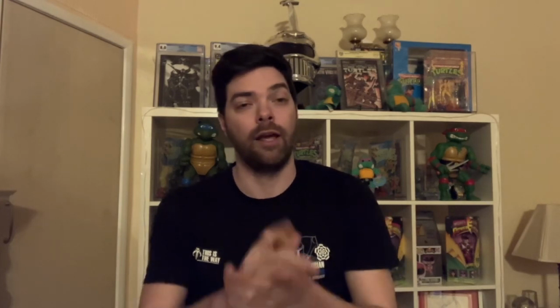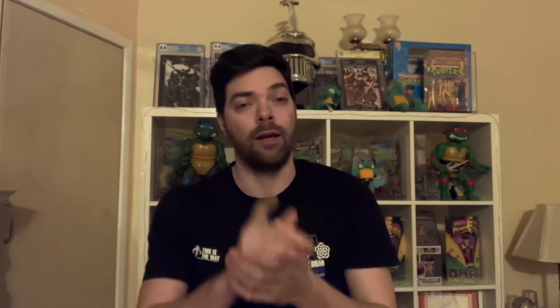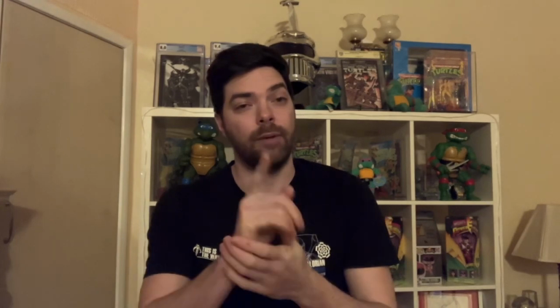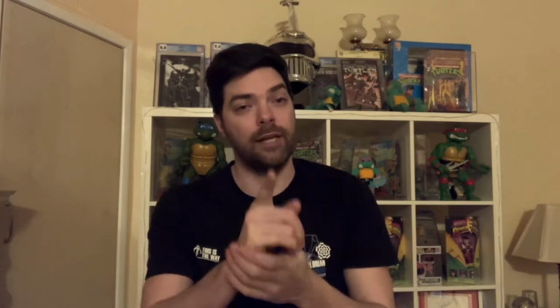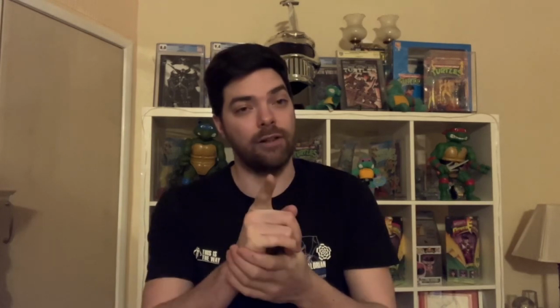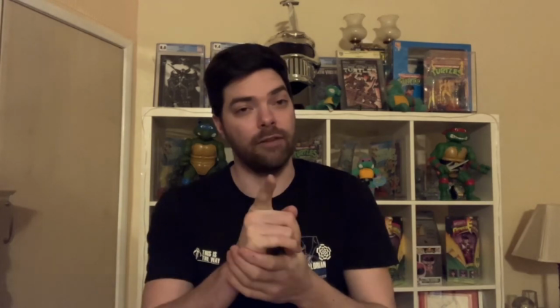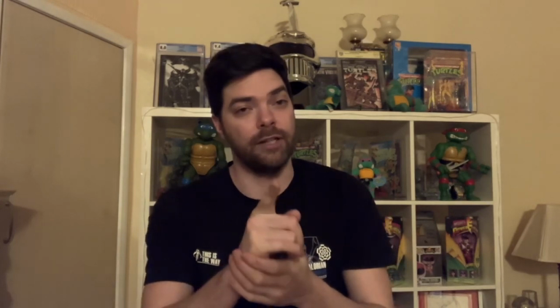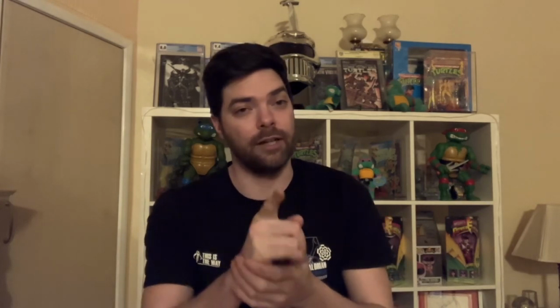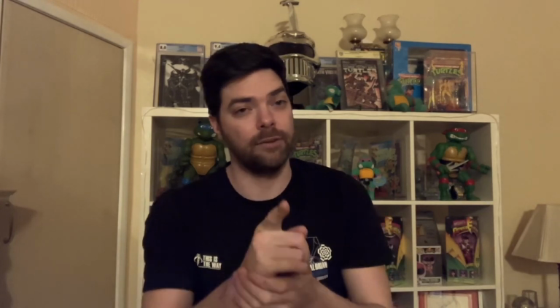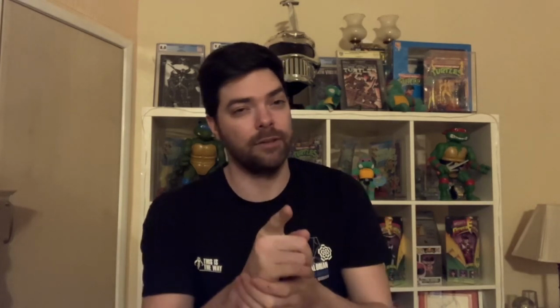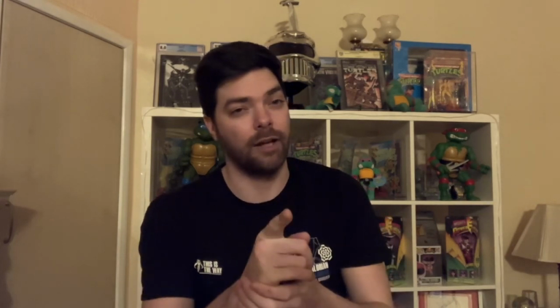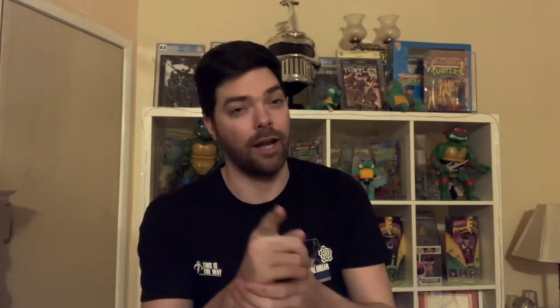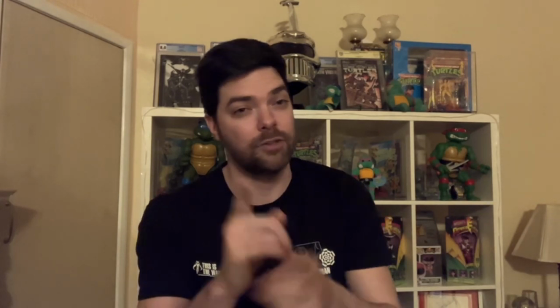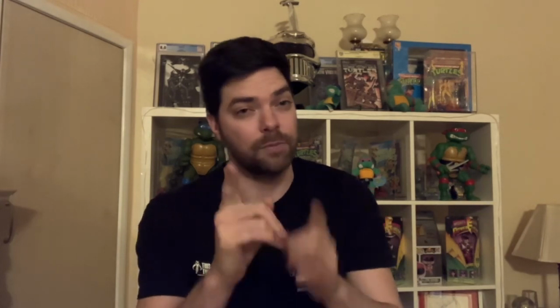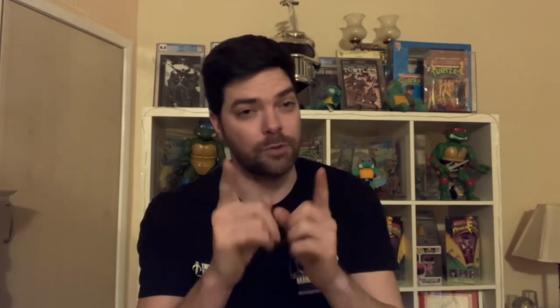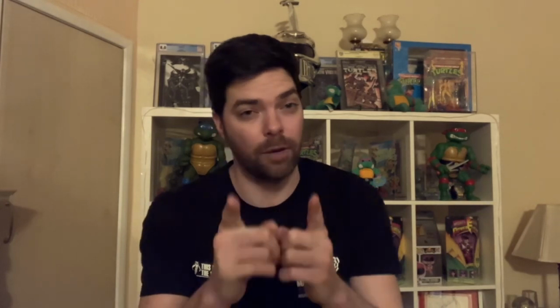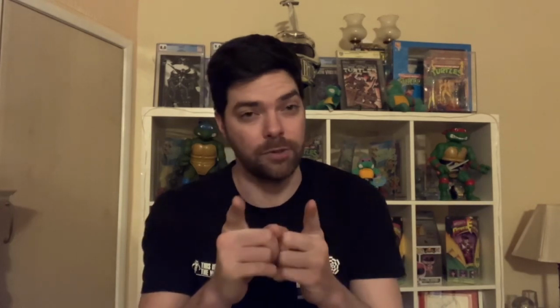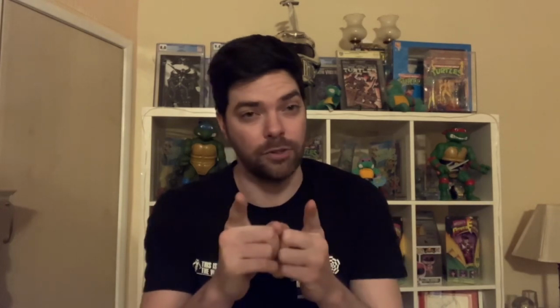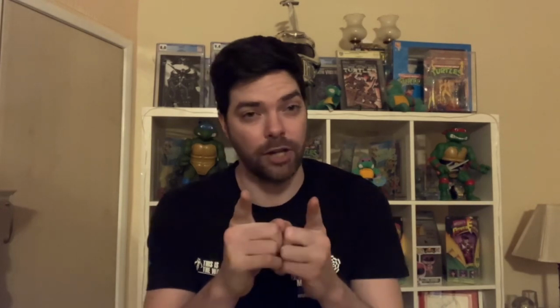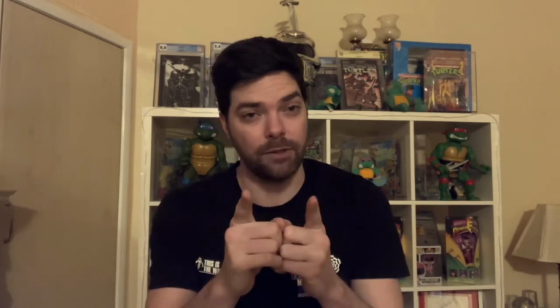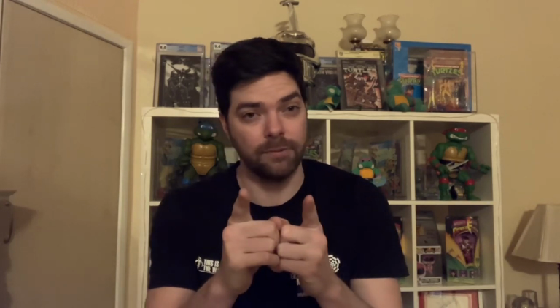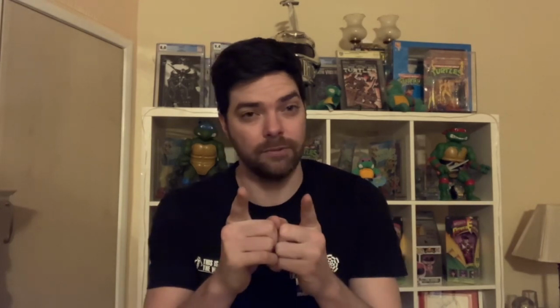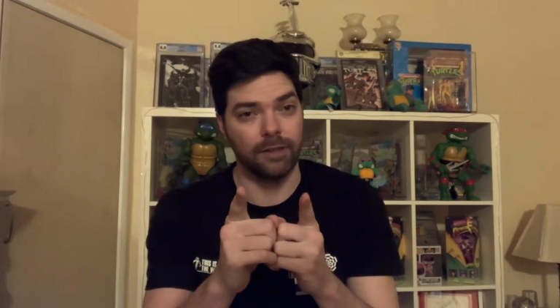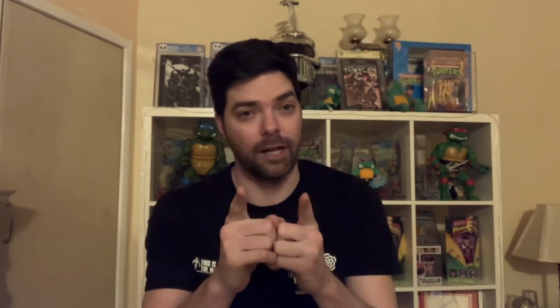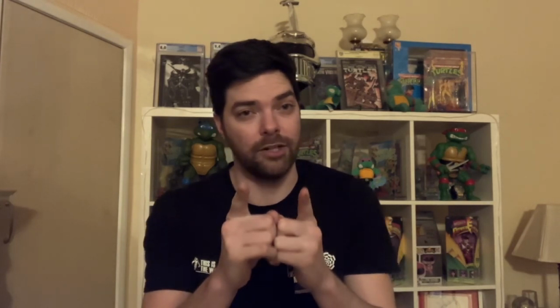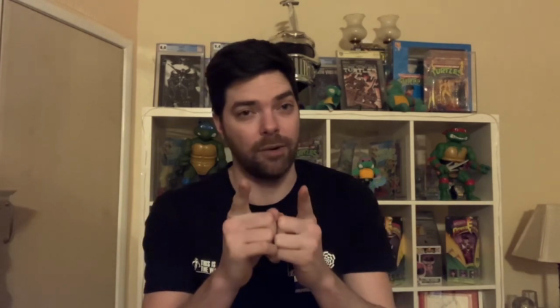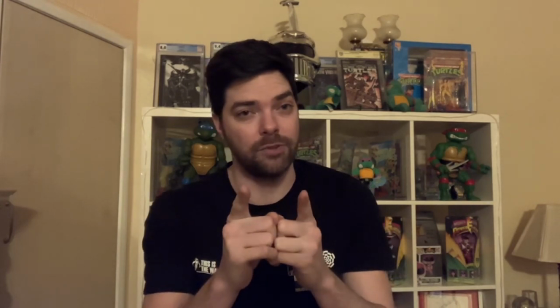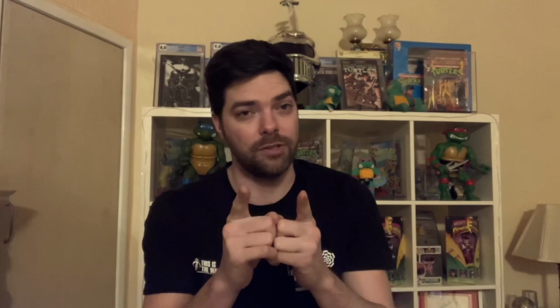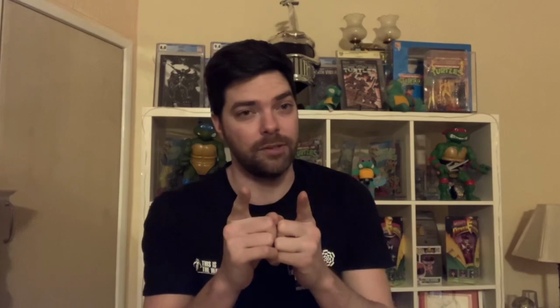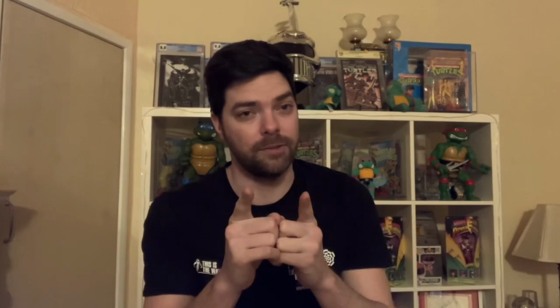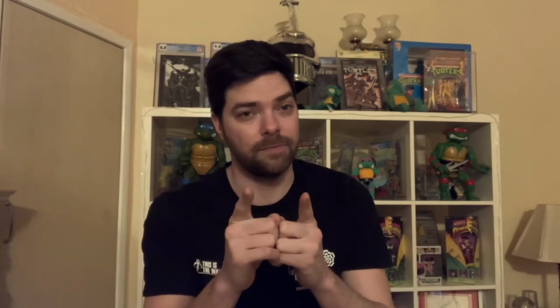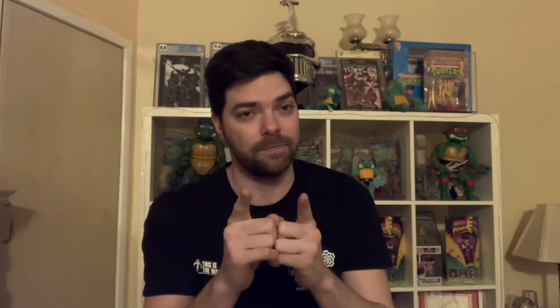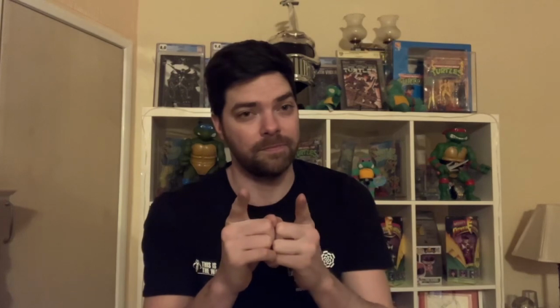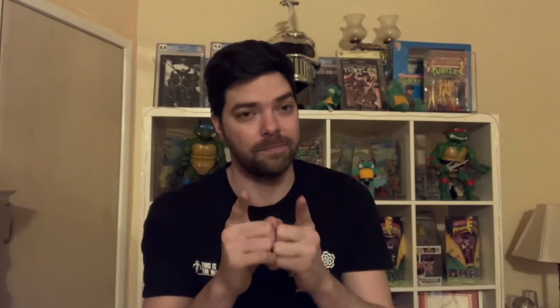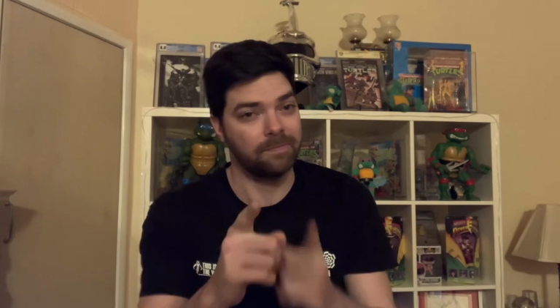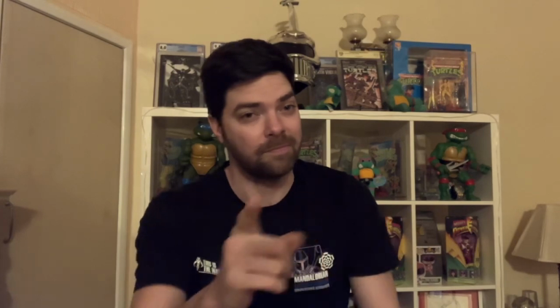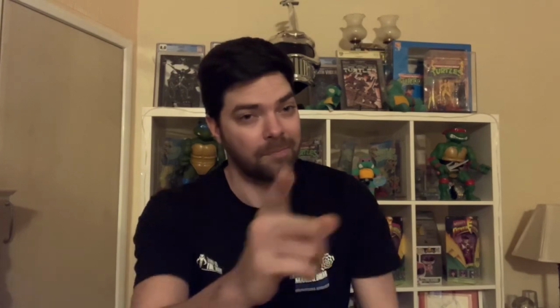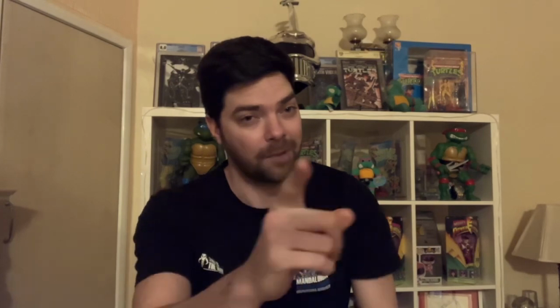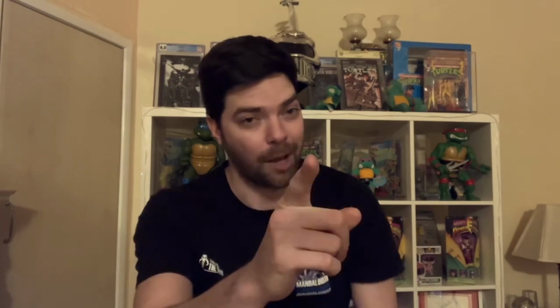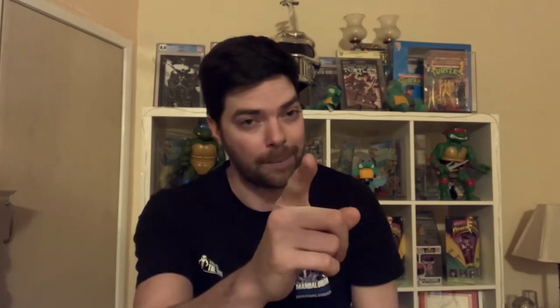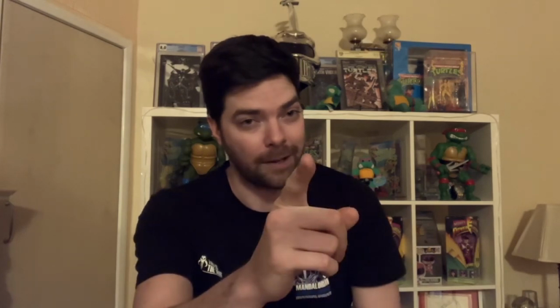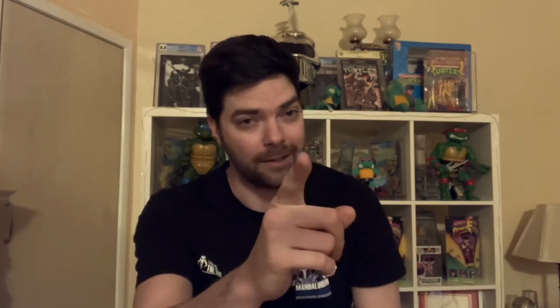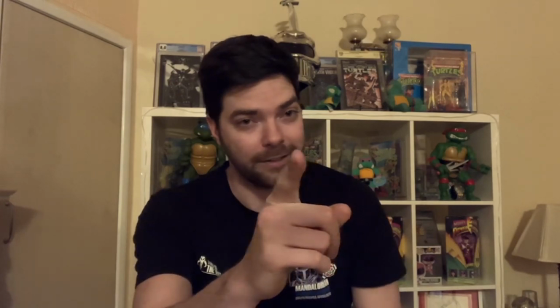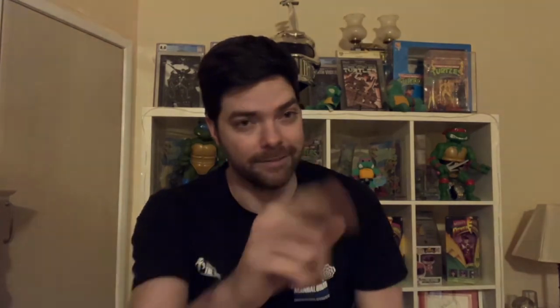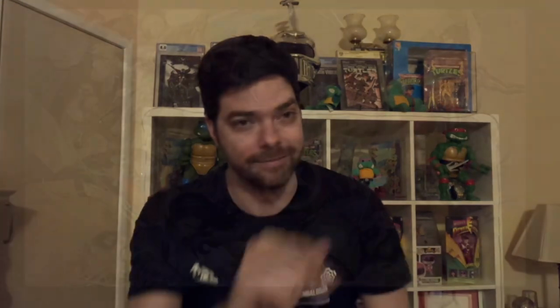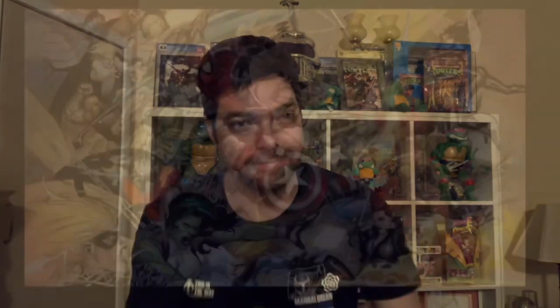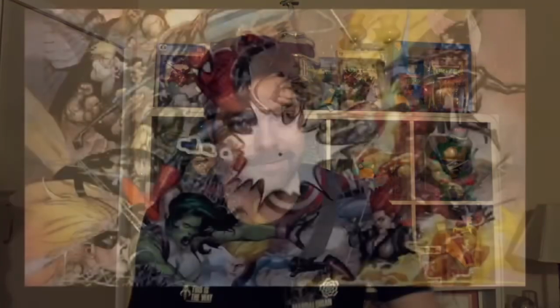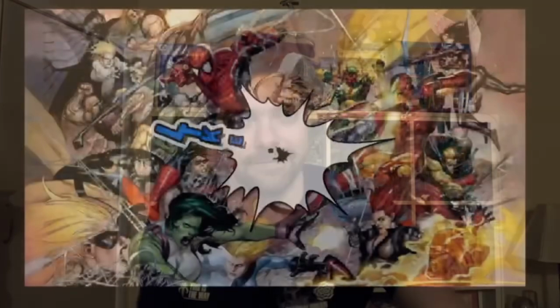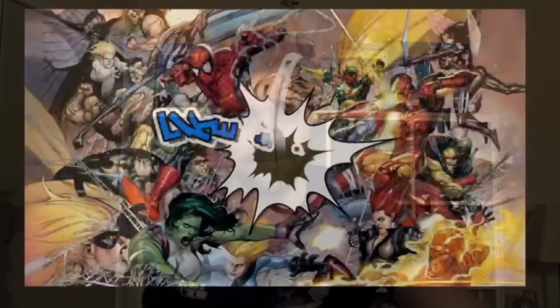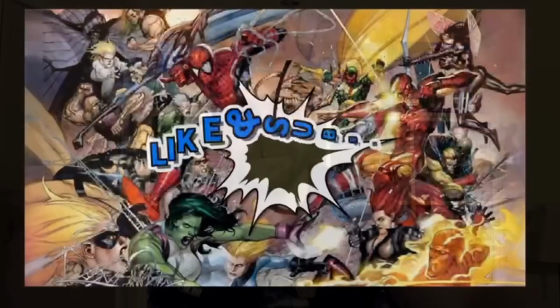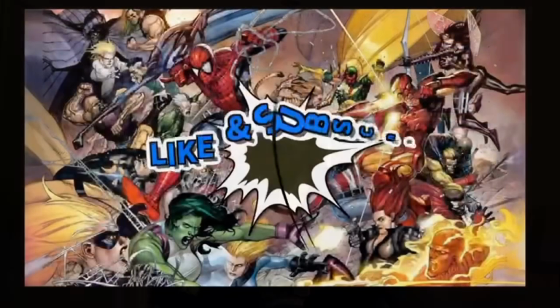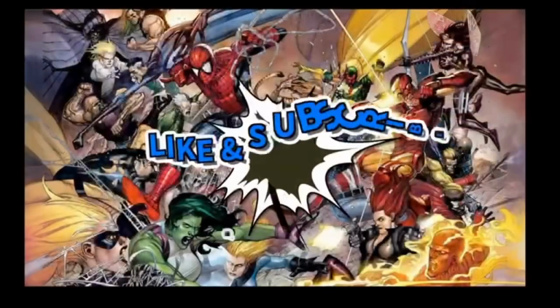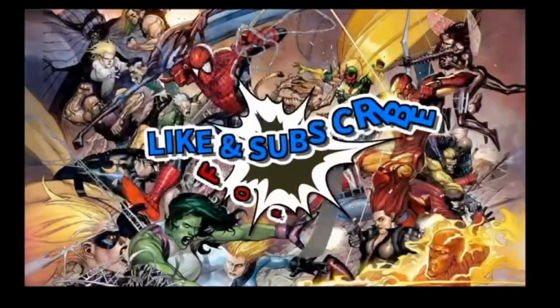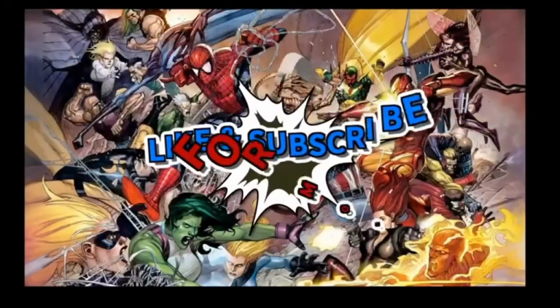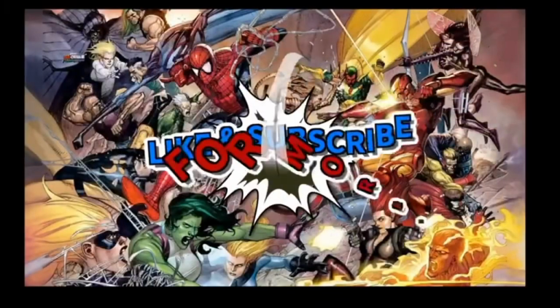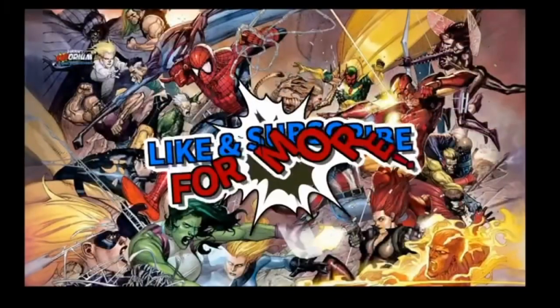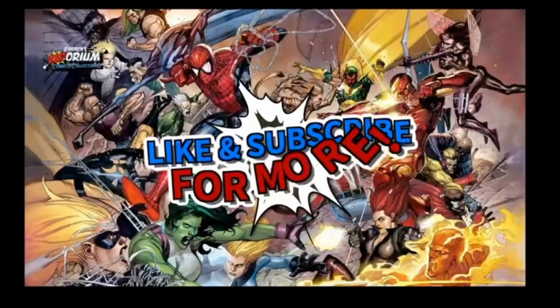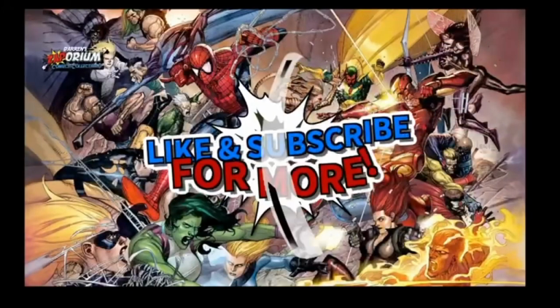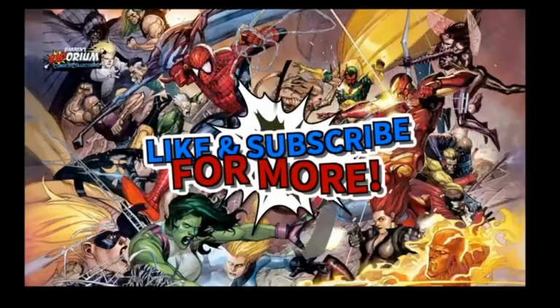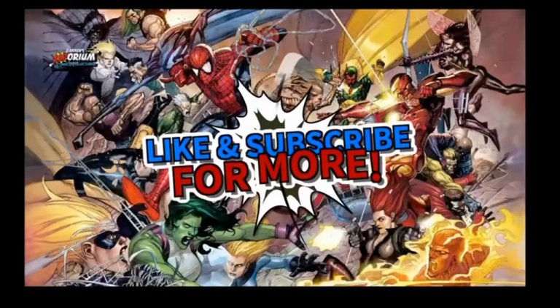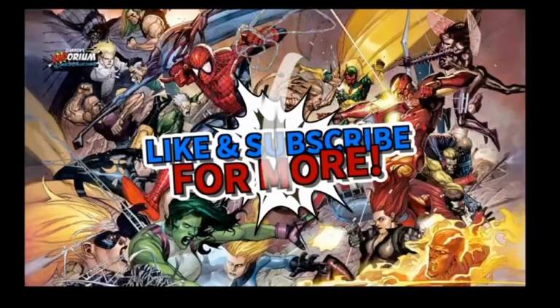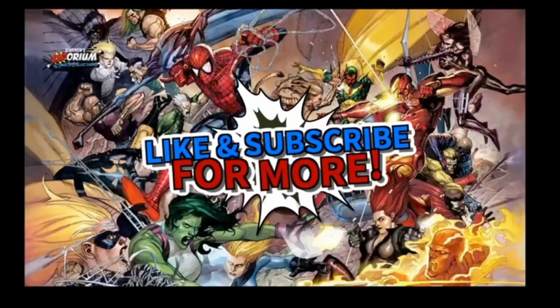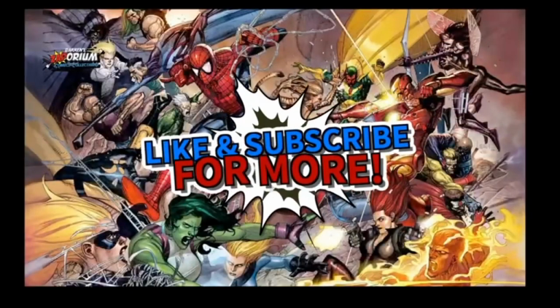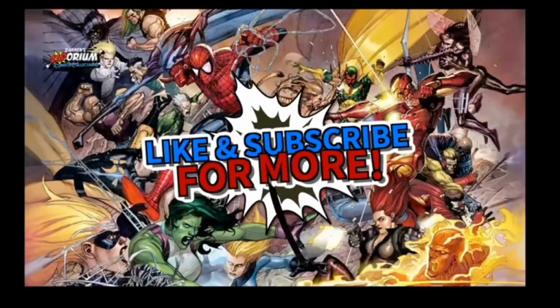Please like the video and subscribe to the channel. You know what to do — happy hunting!